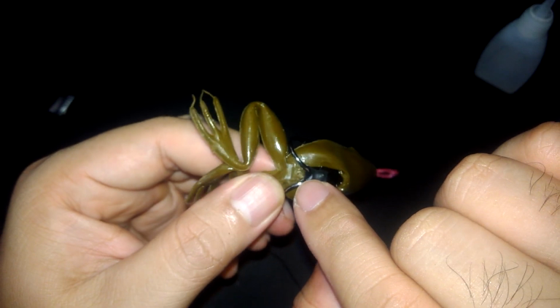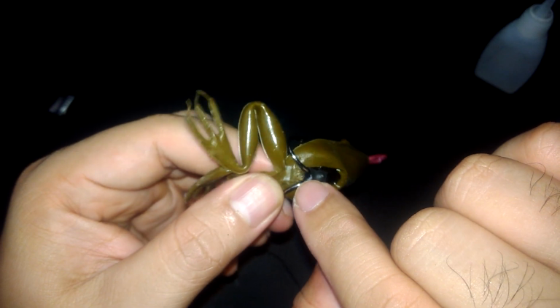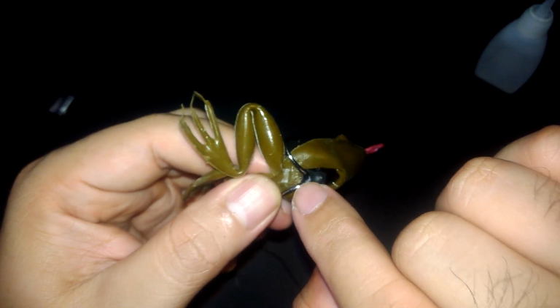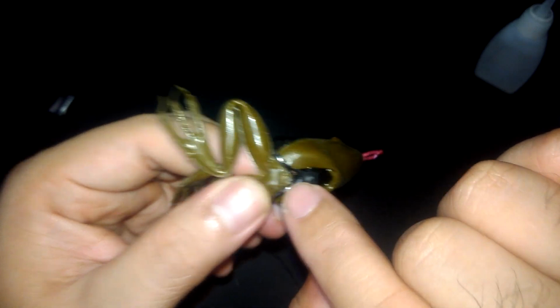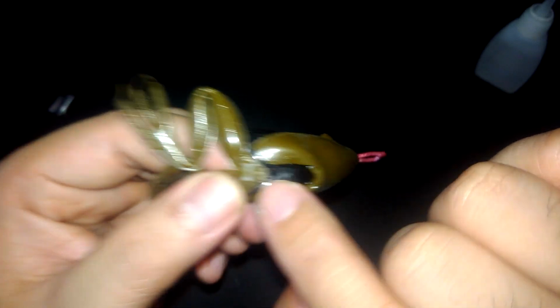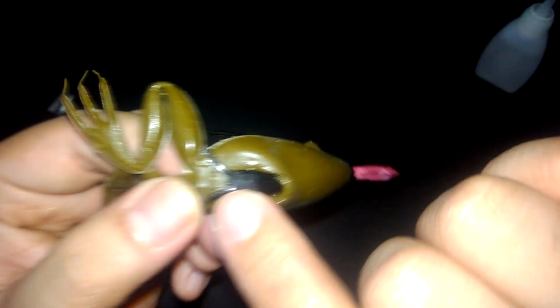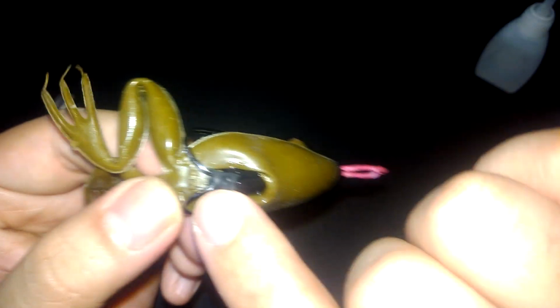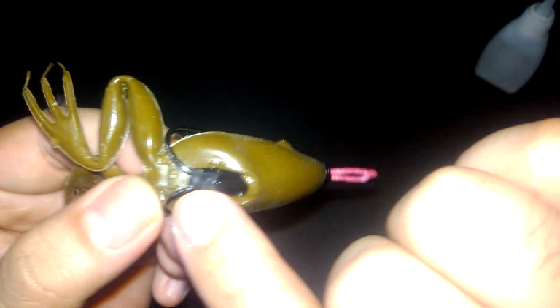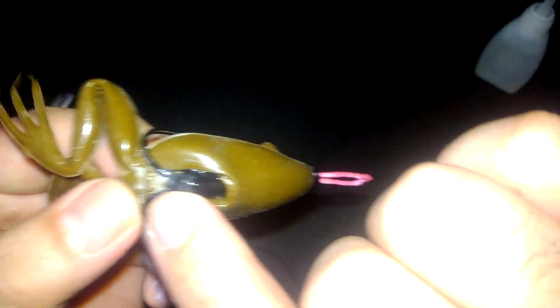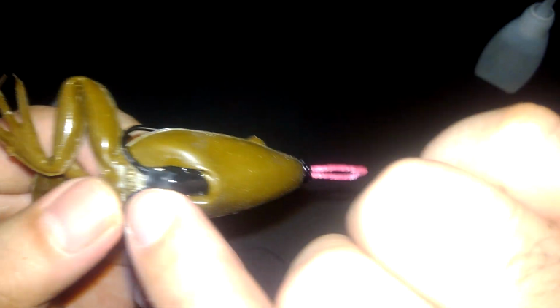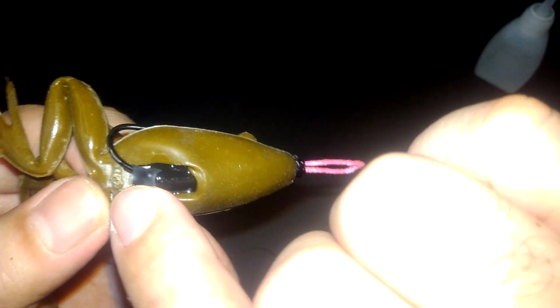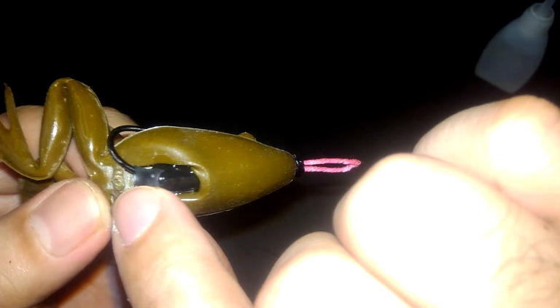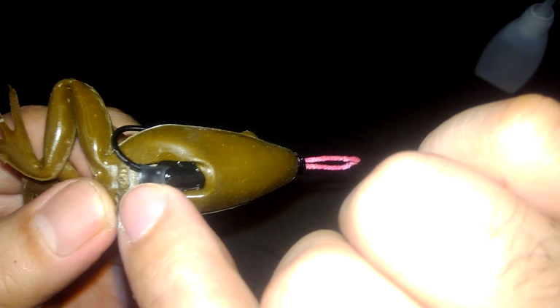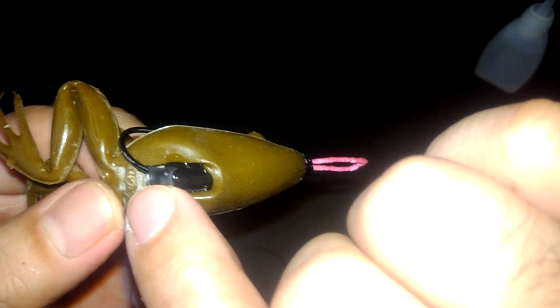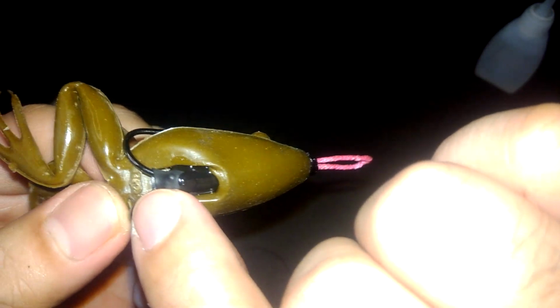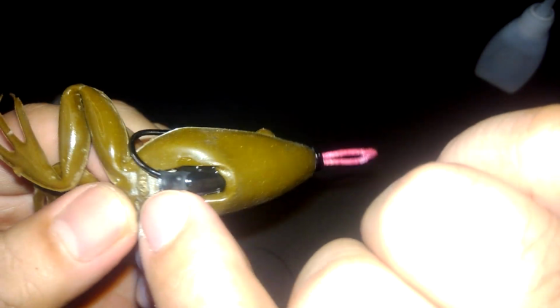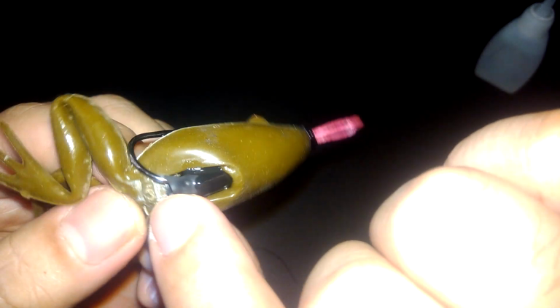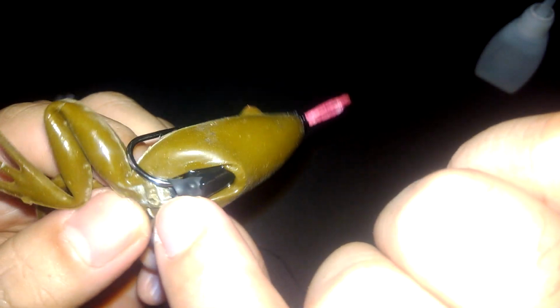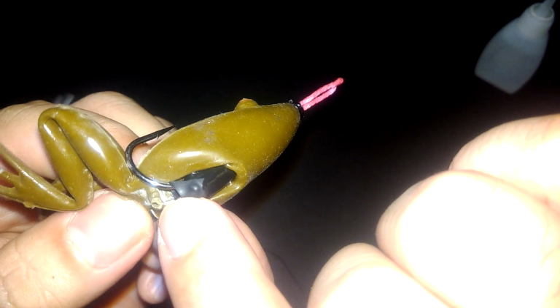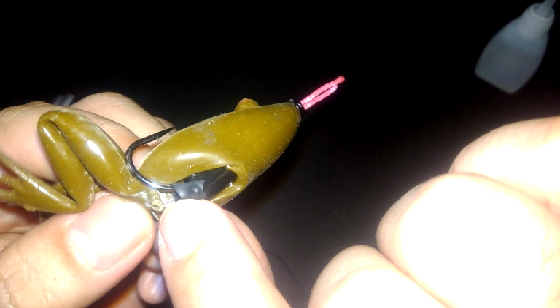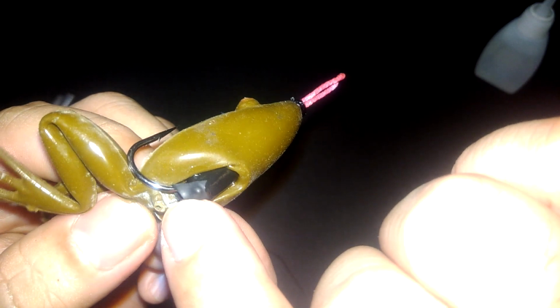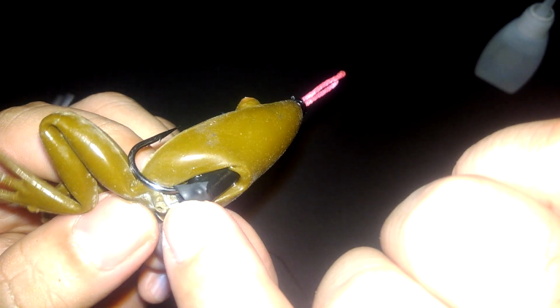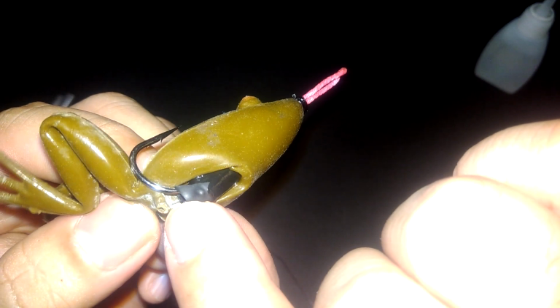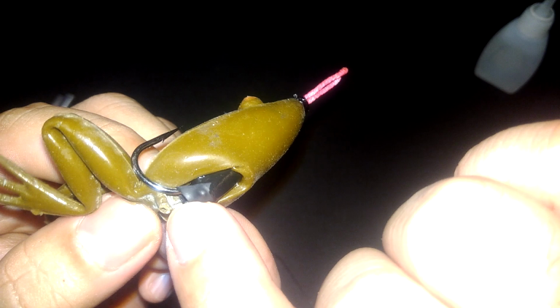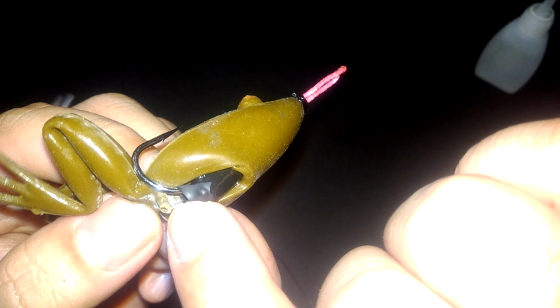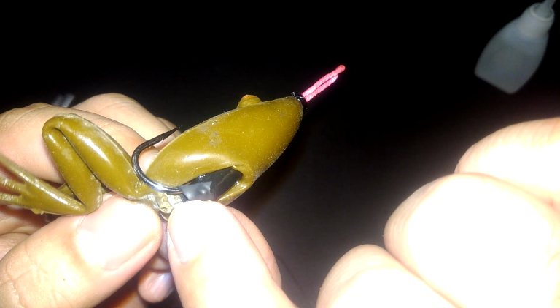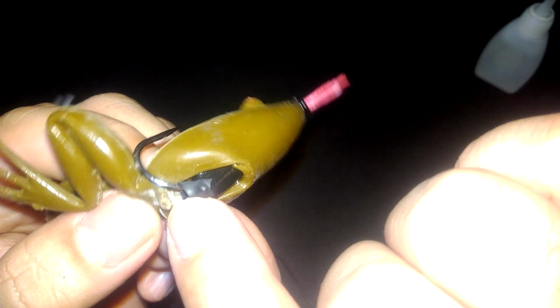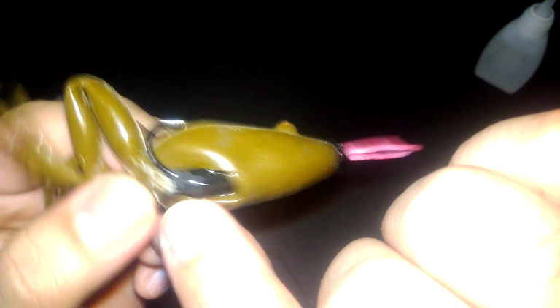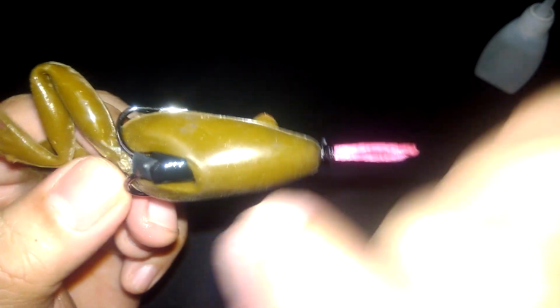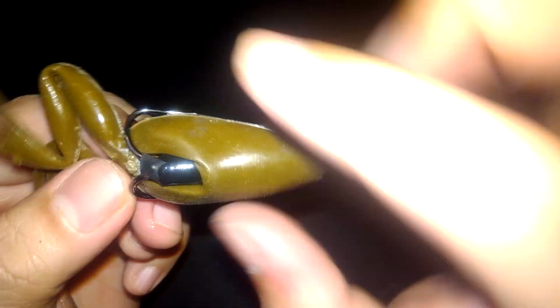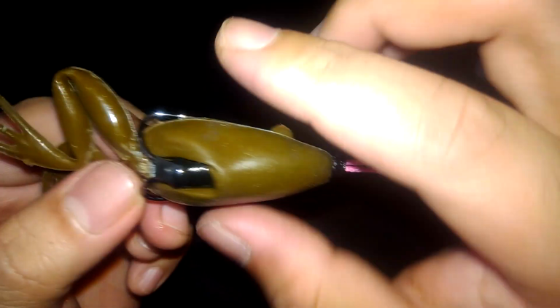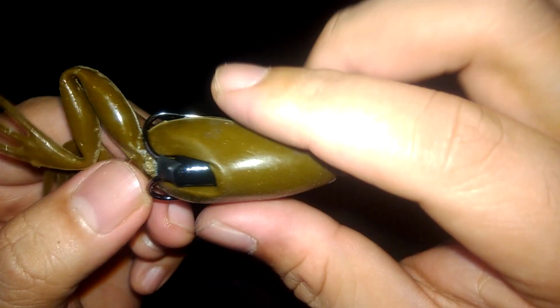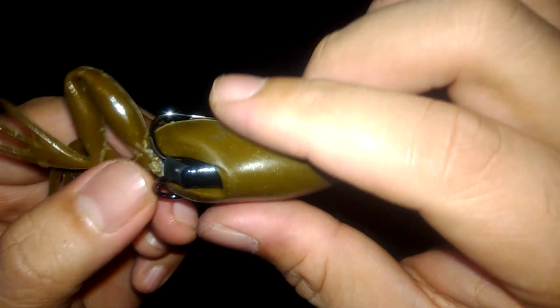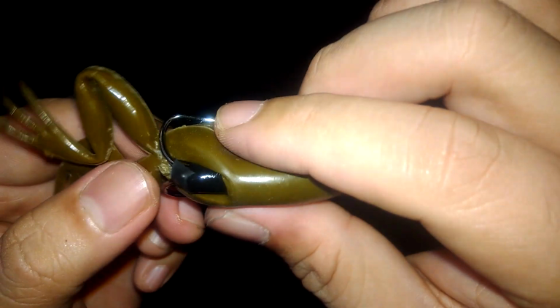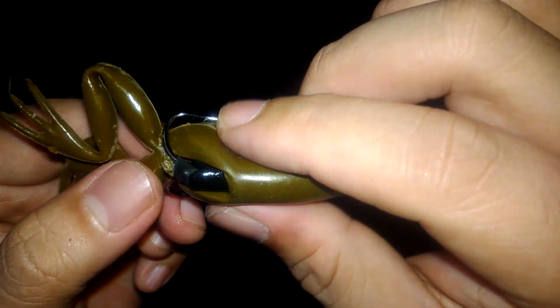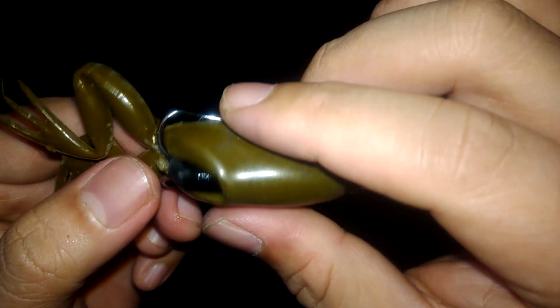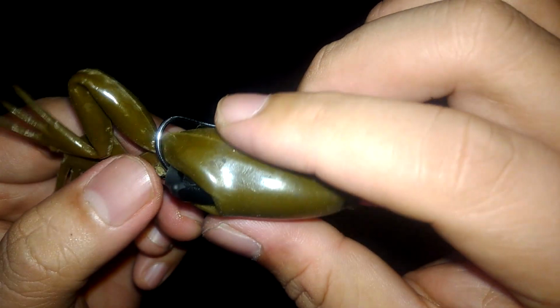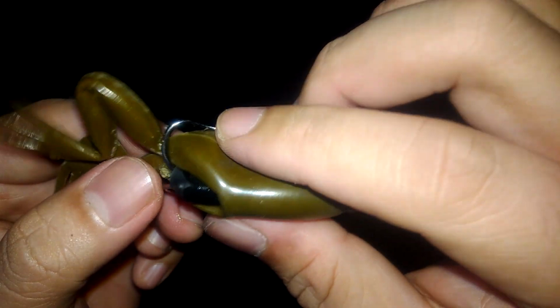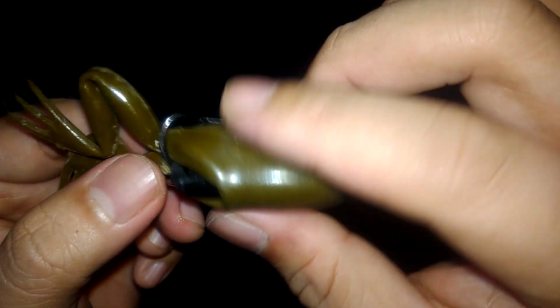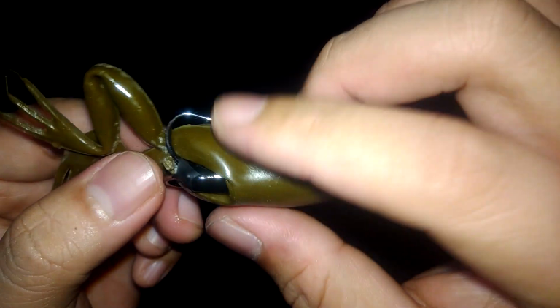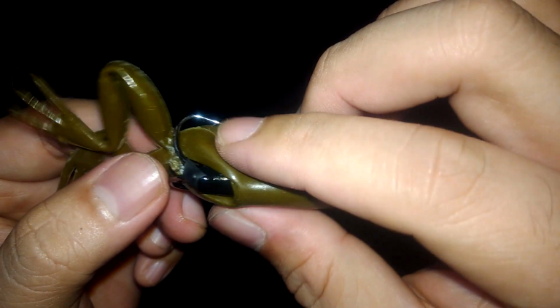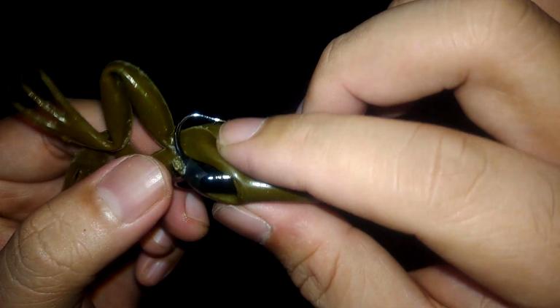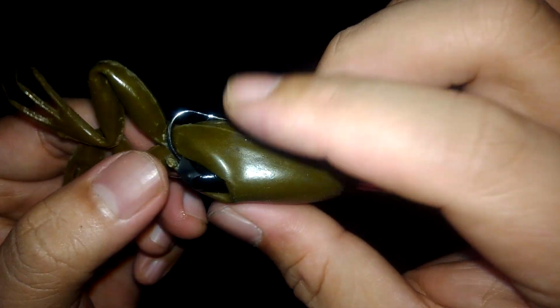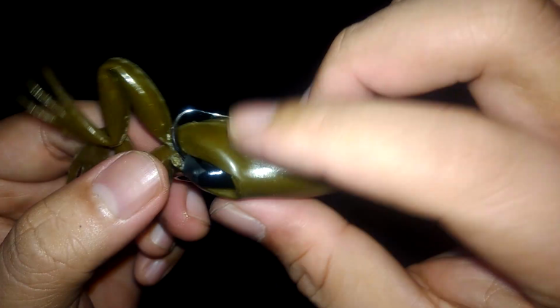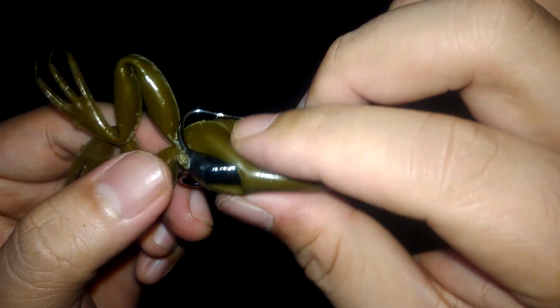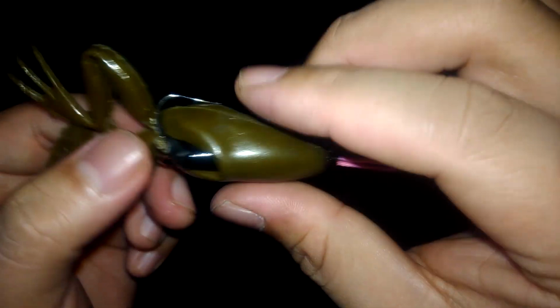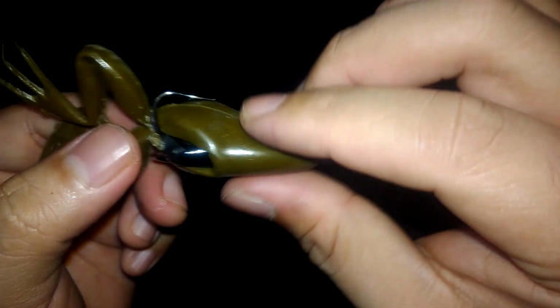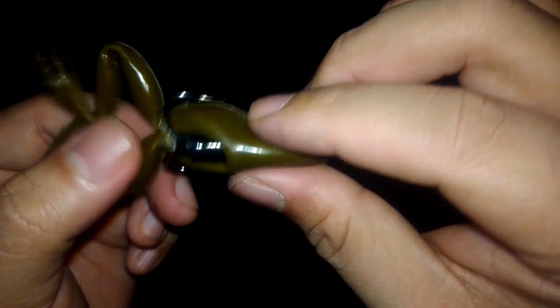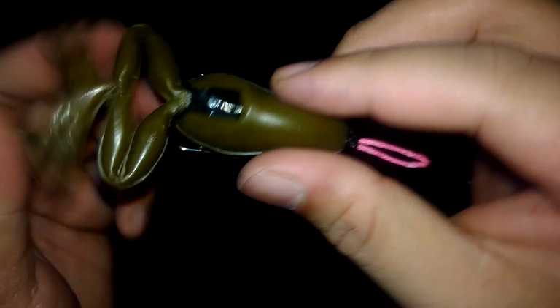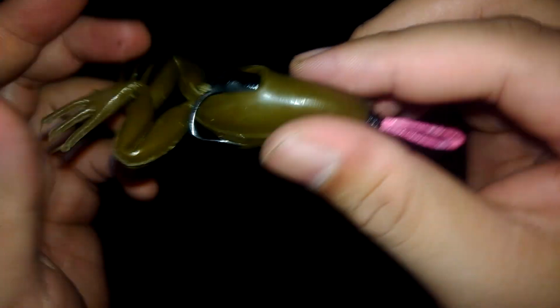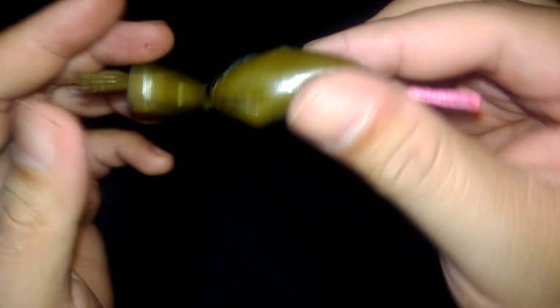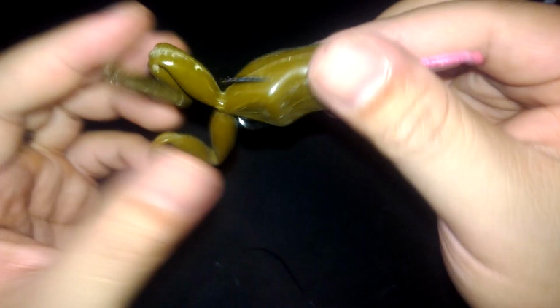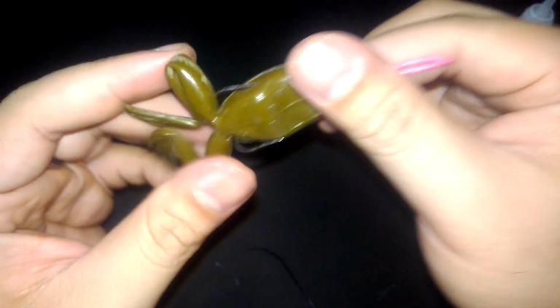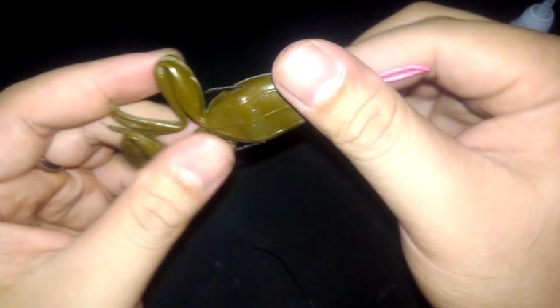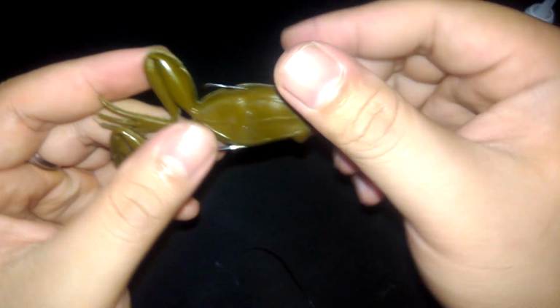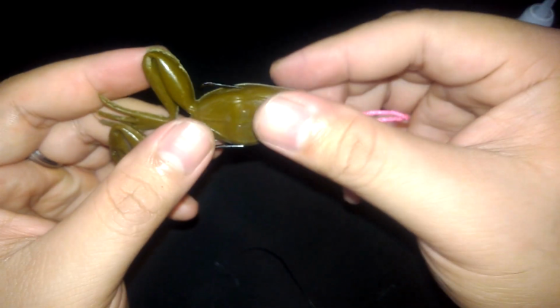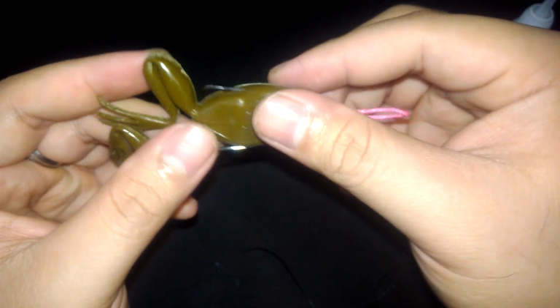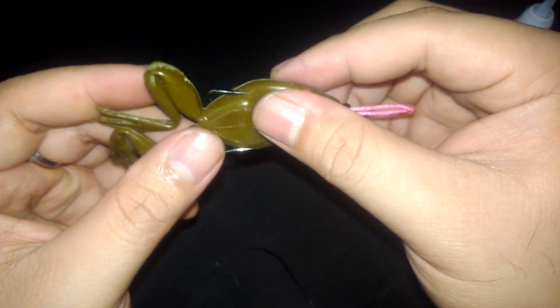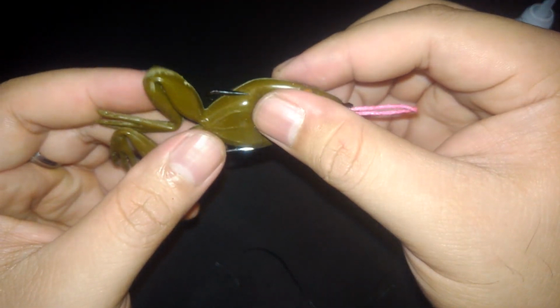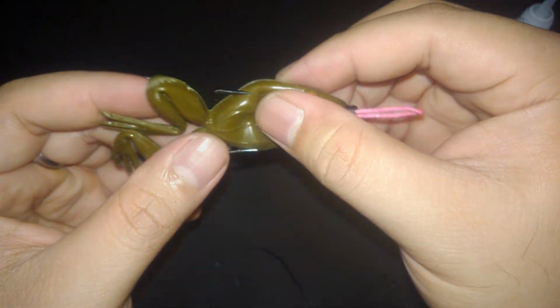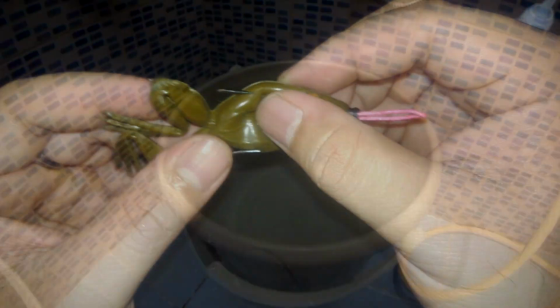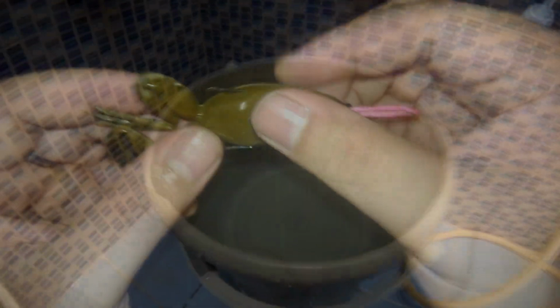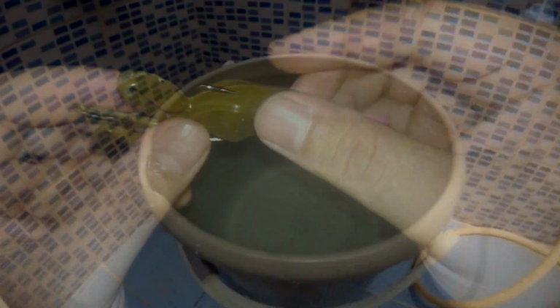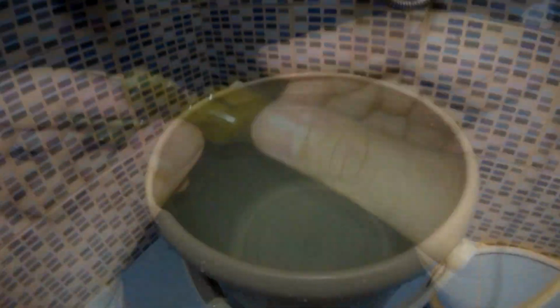Then poke a hole near the butt of the frog. In this case, the frog already has a hole, so I did not poke another one.